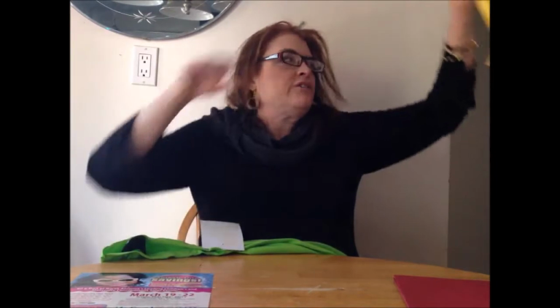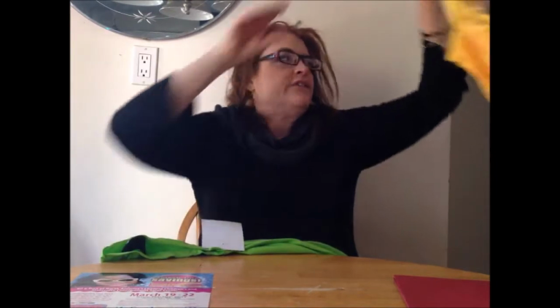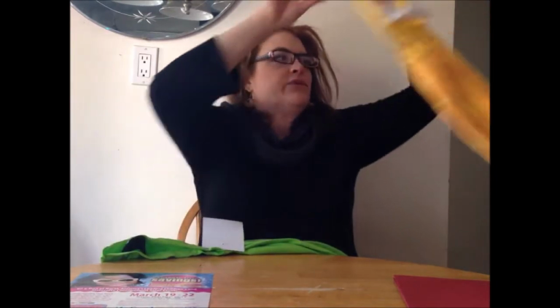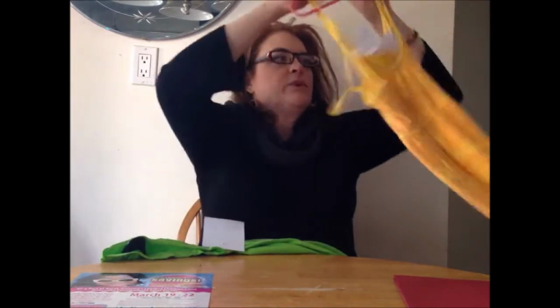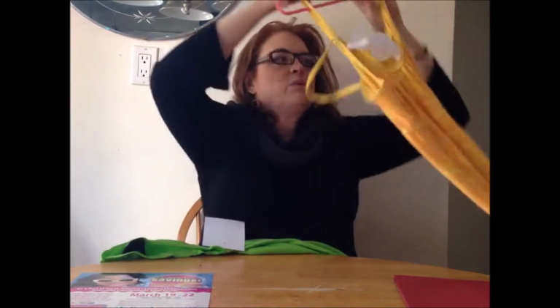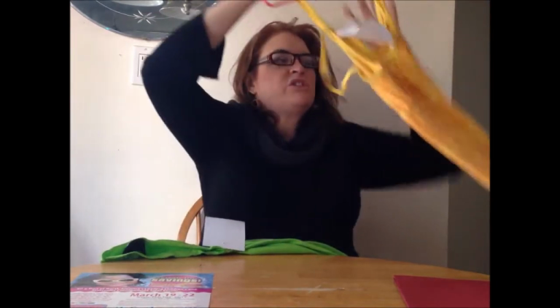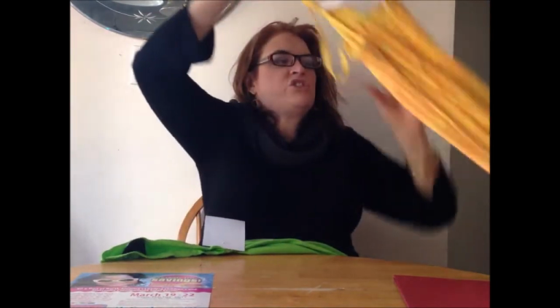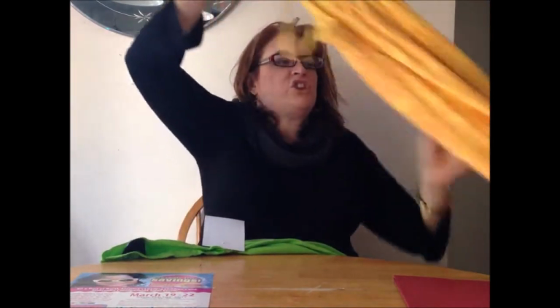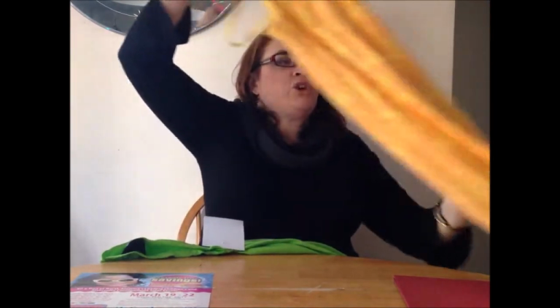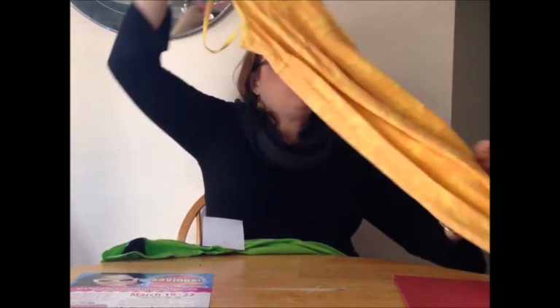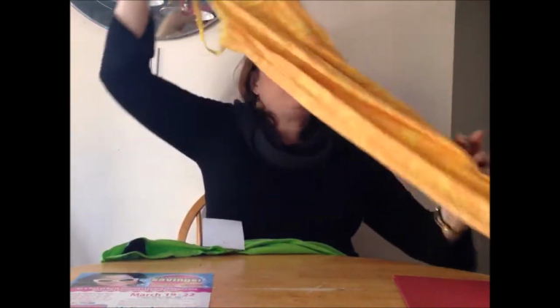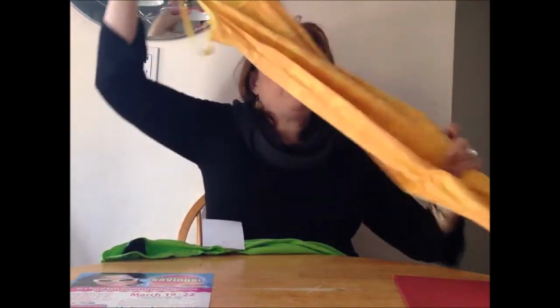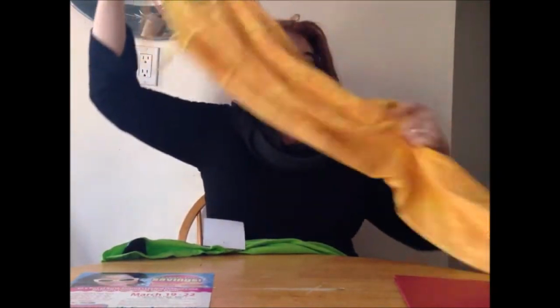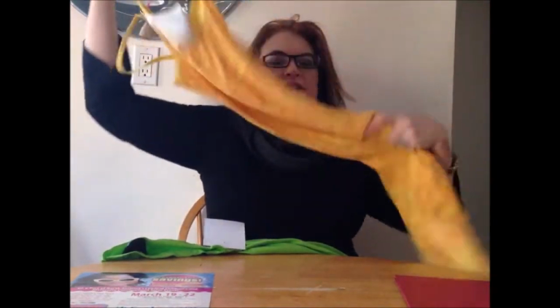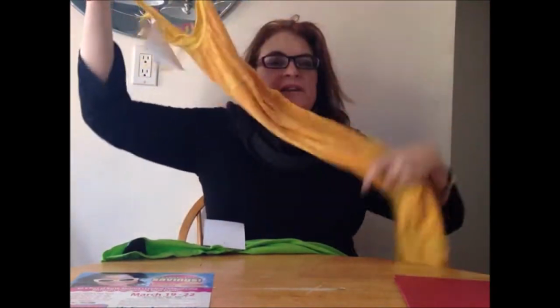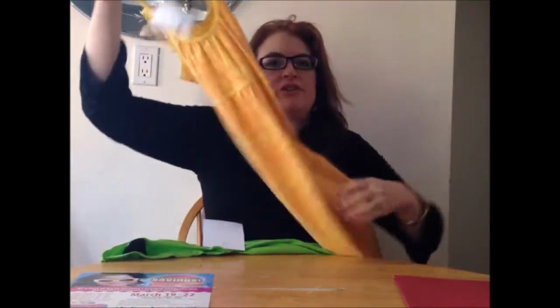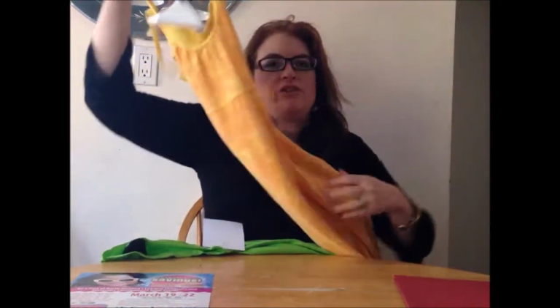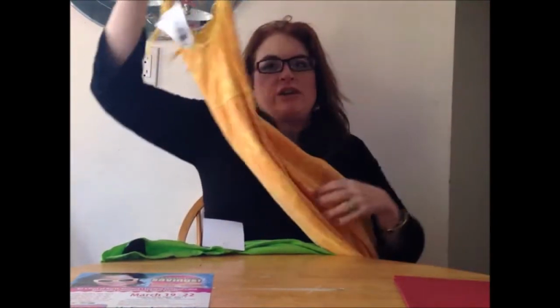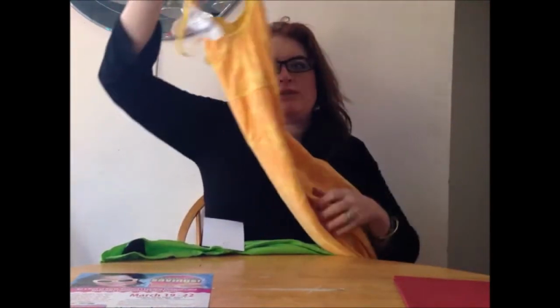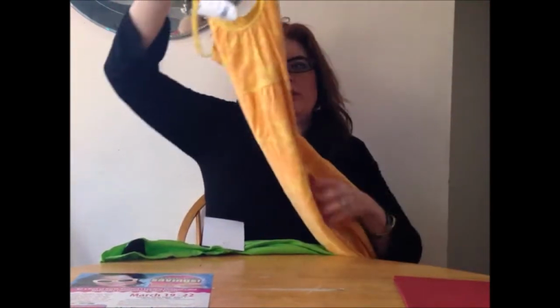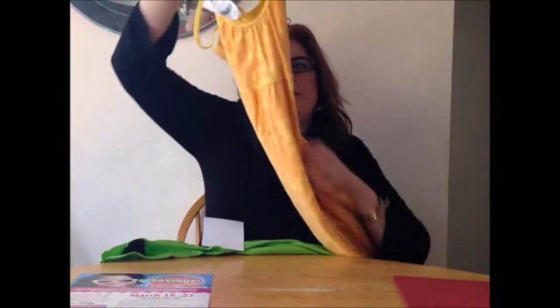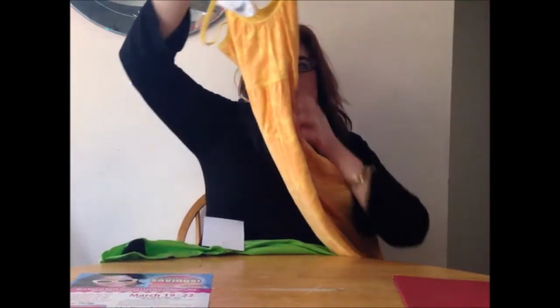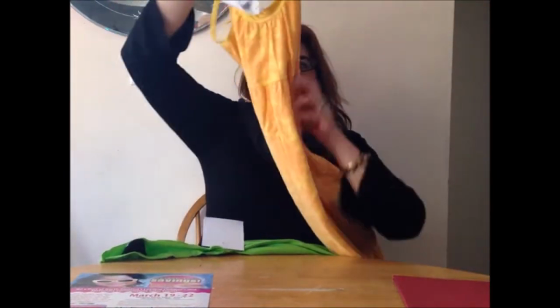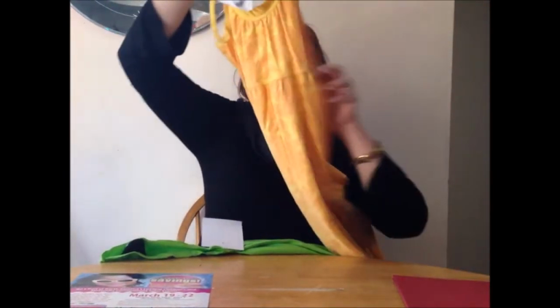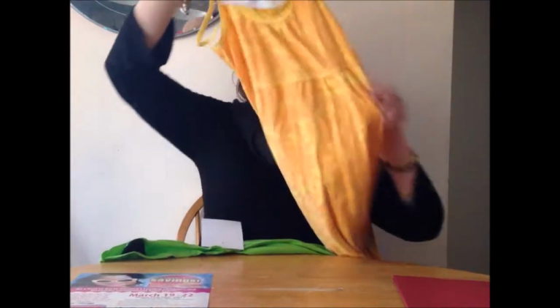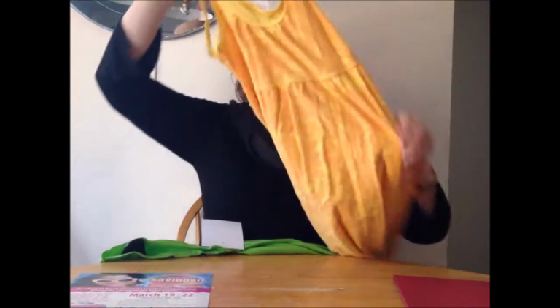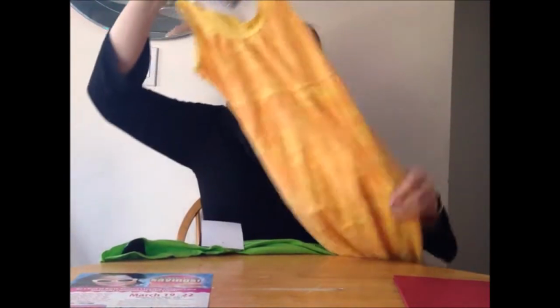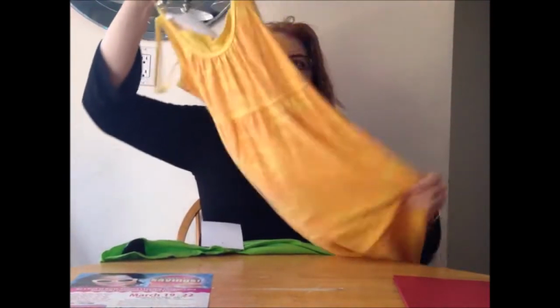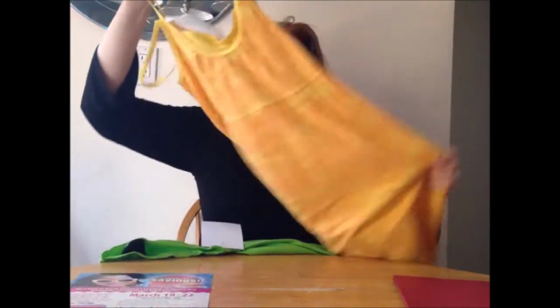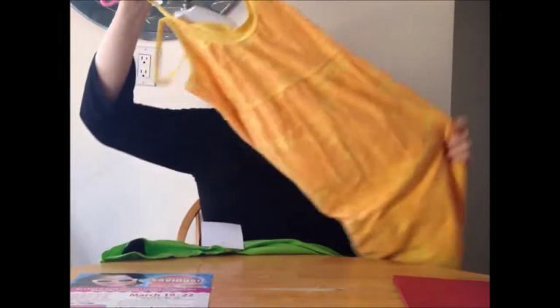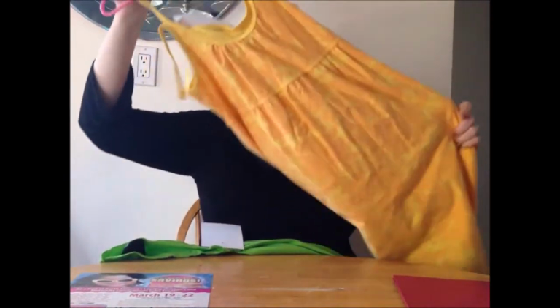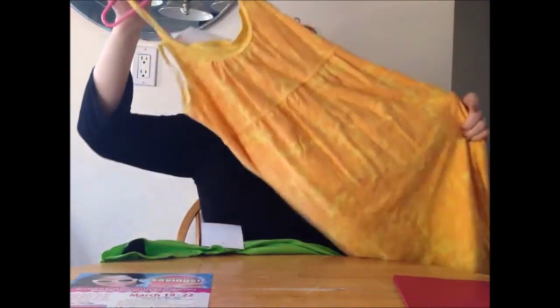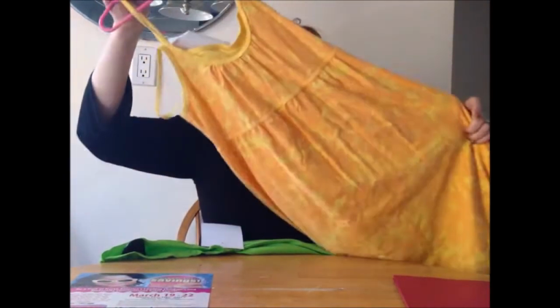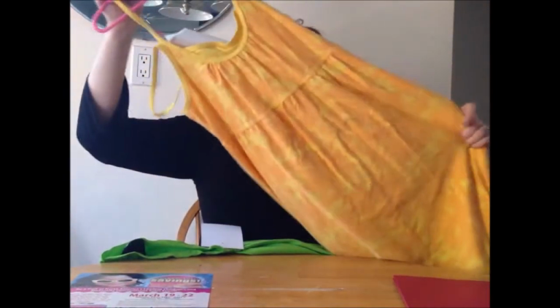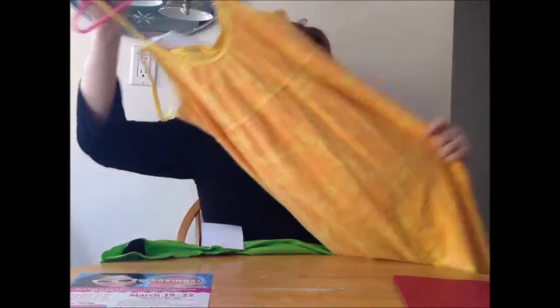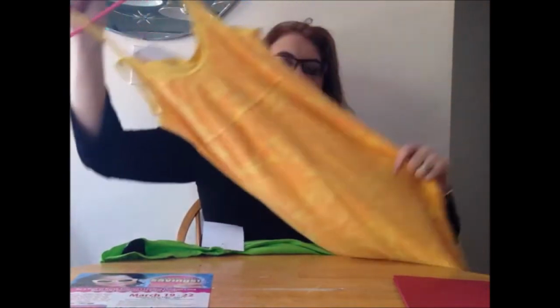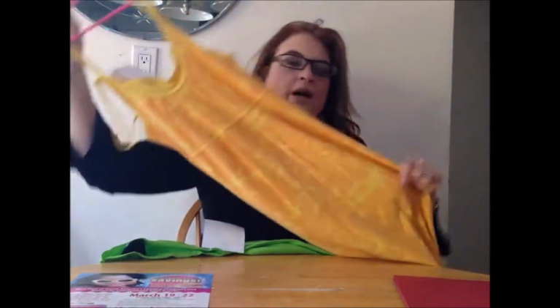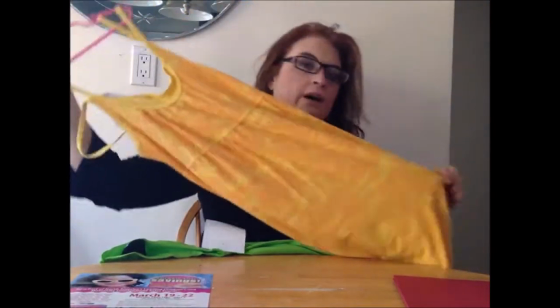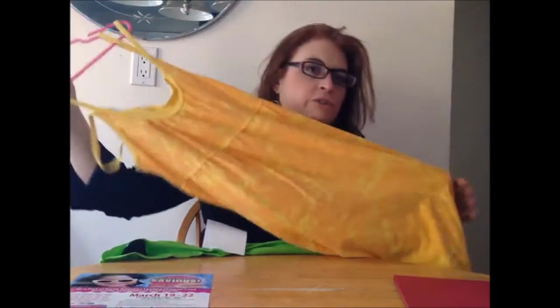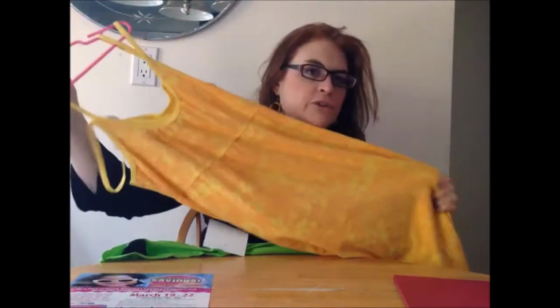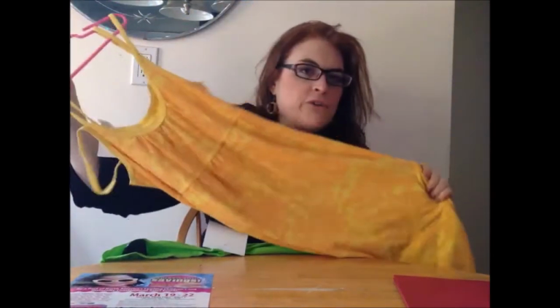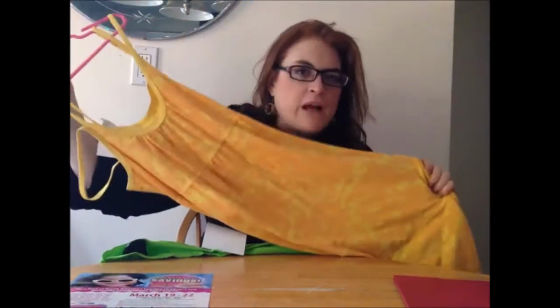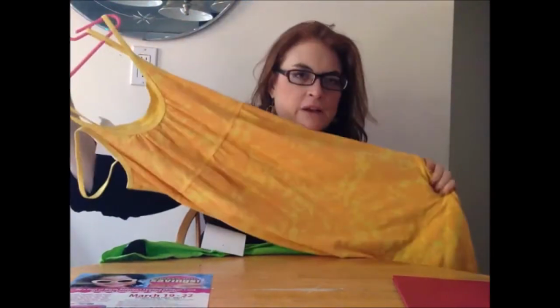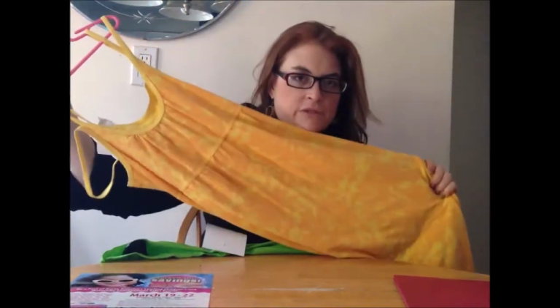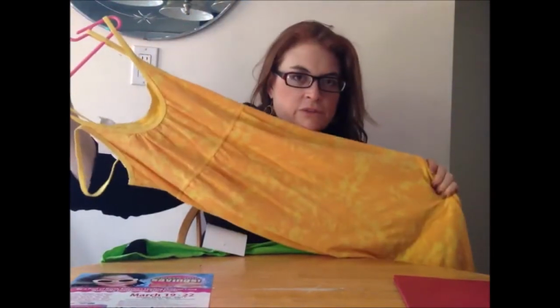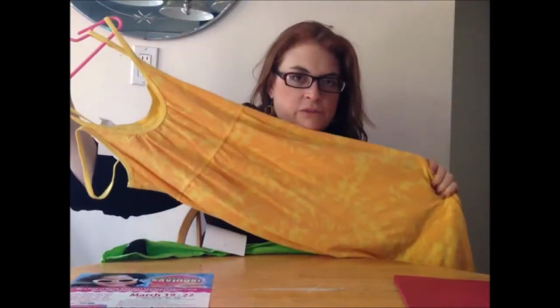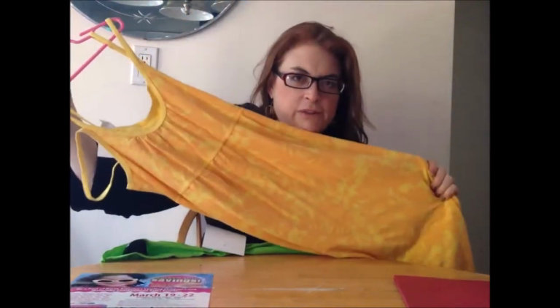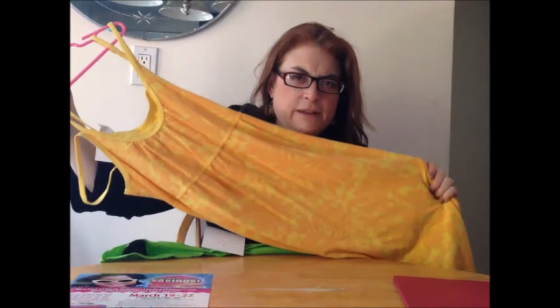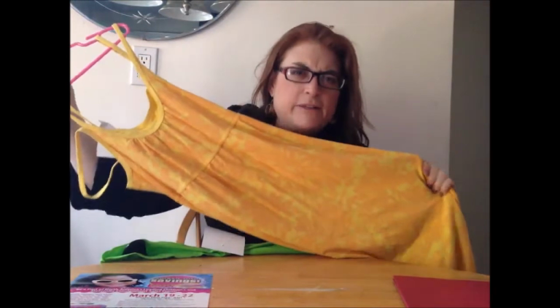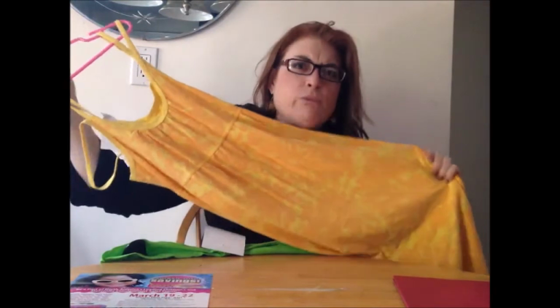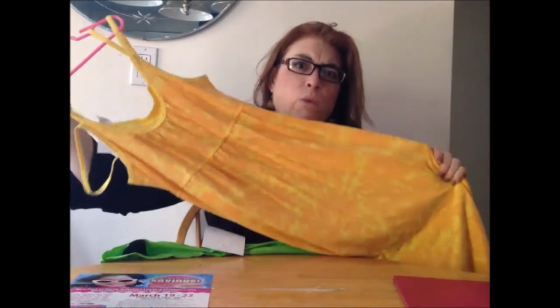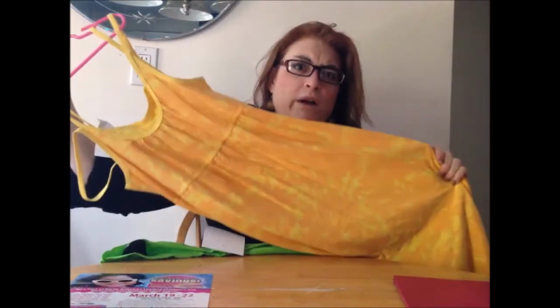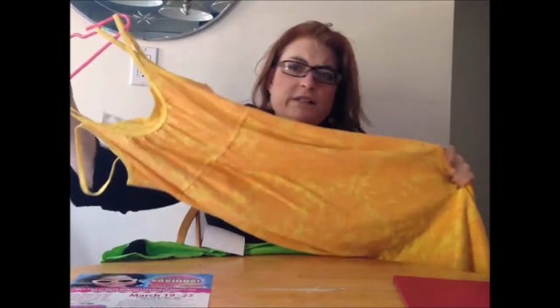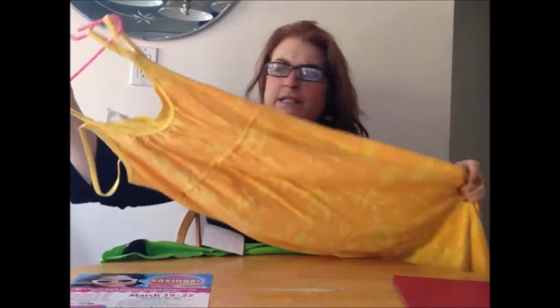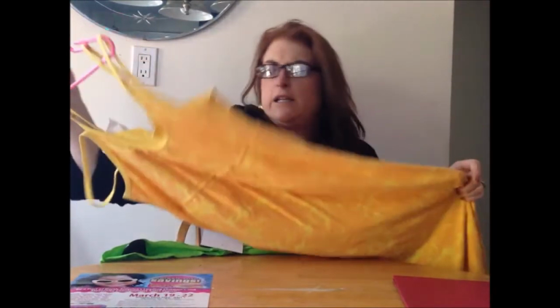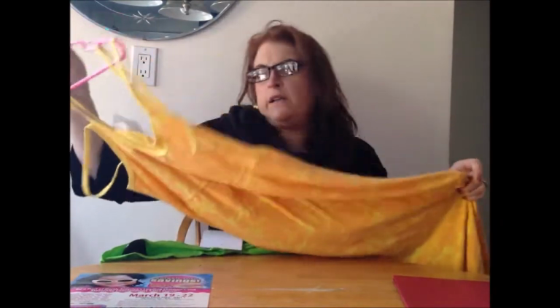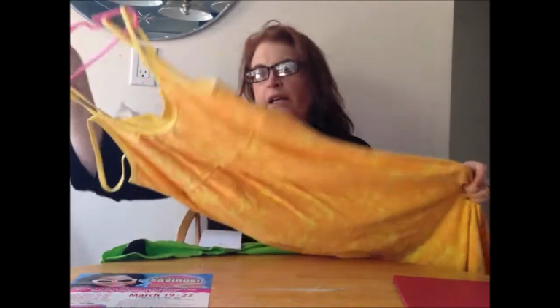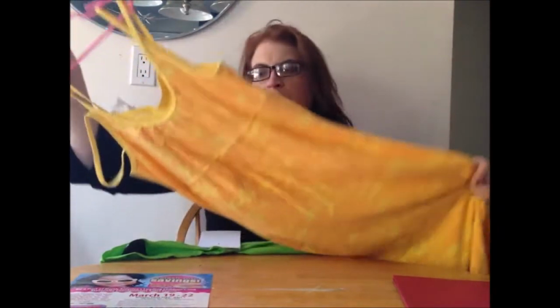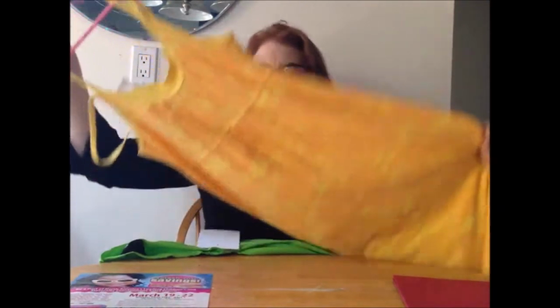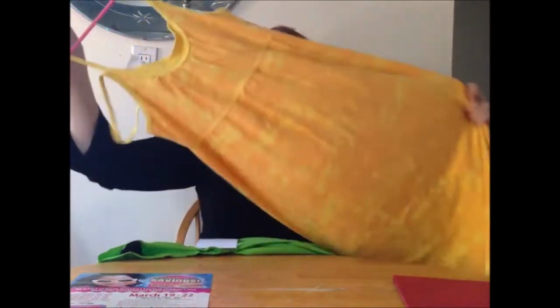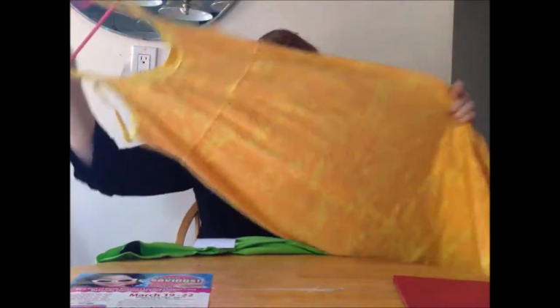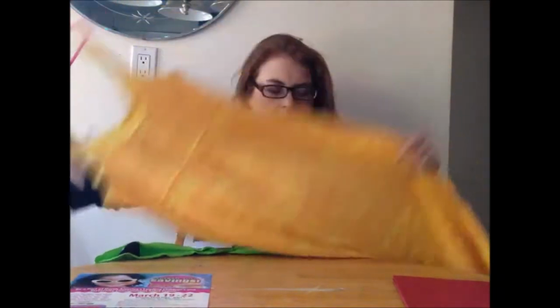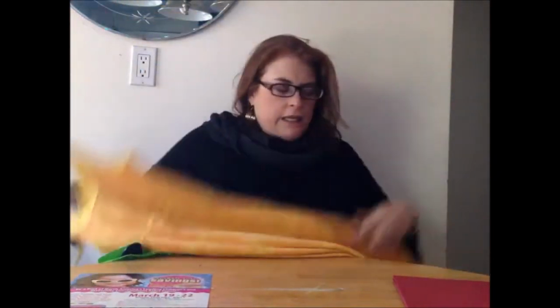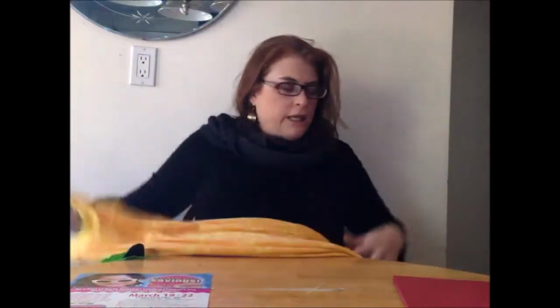This one was $2.50, this dress right here. Isn't it super, super cute? For $2.50, what a steal — and it's immaculate.